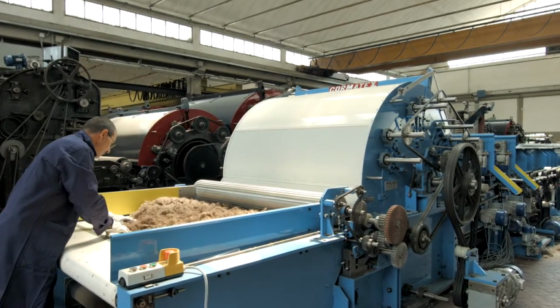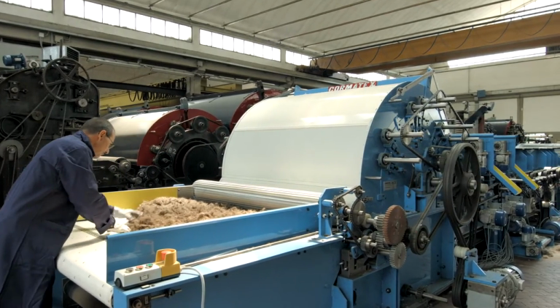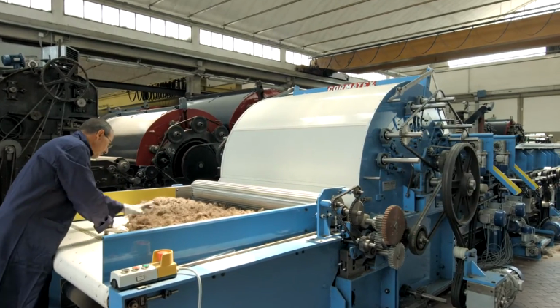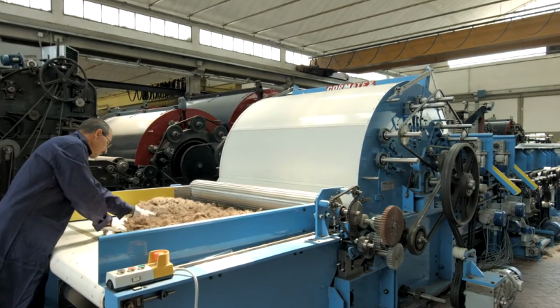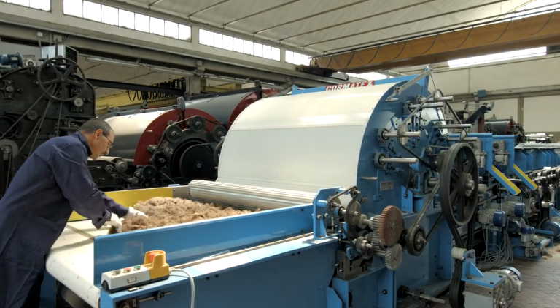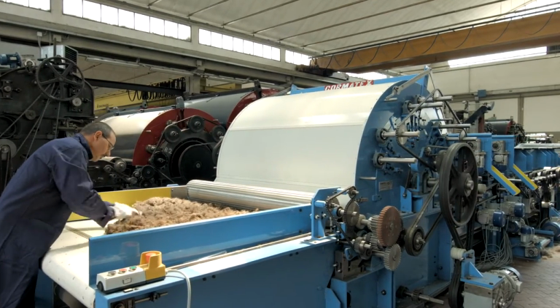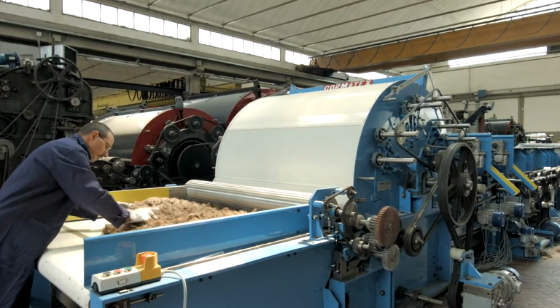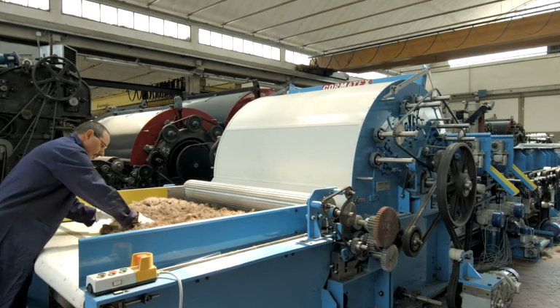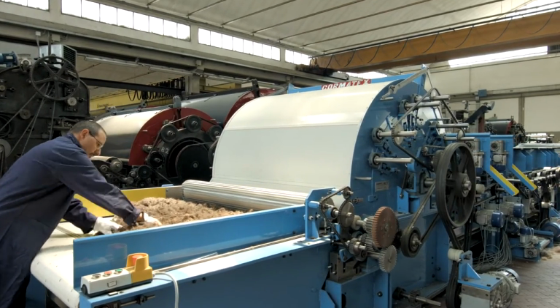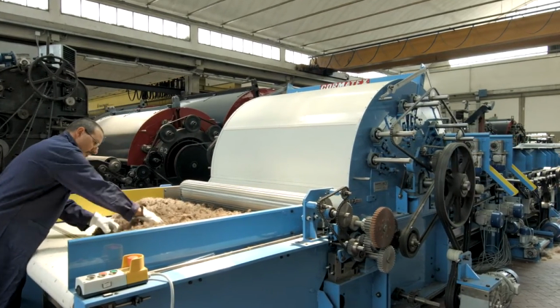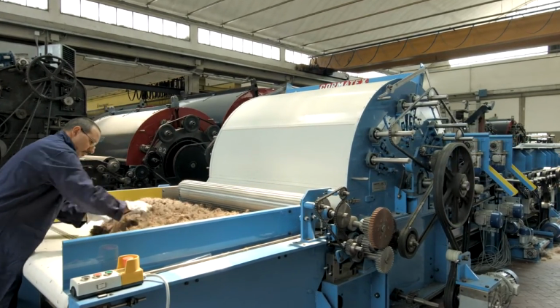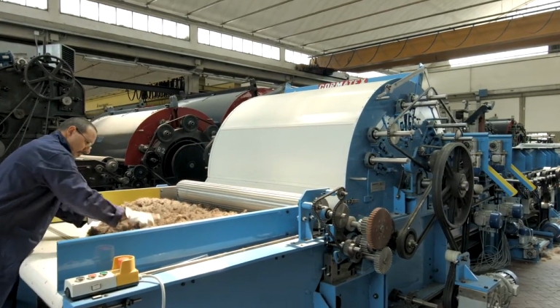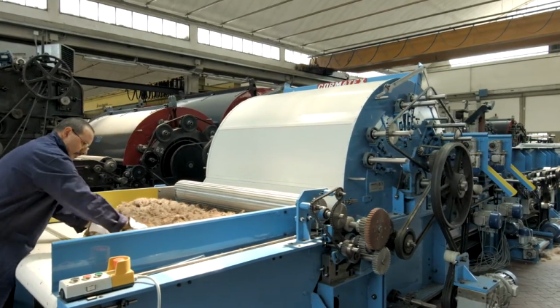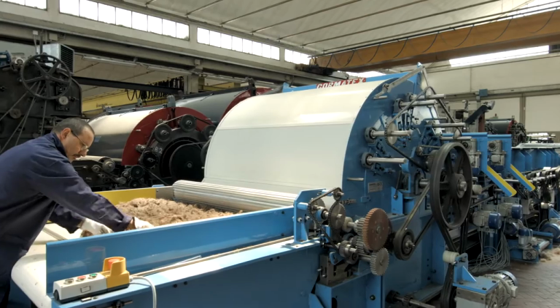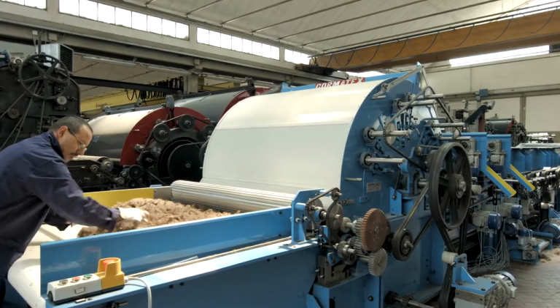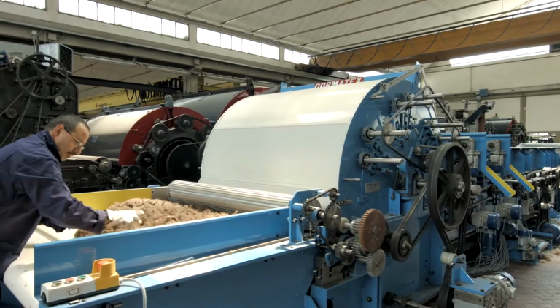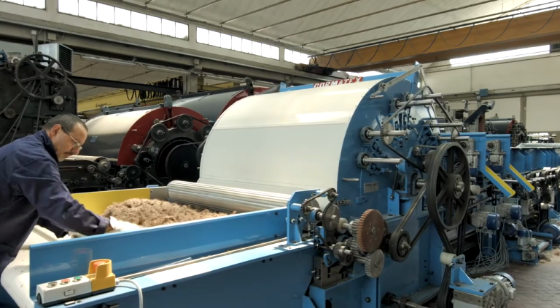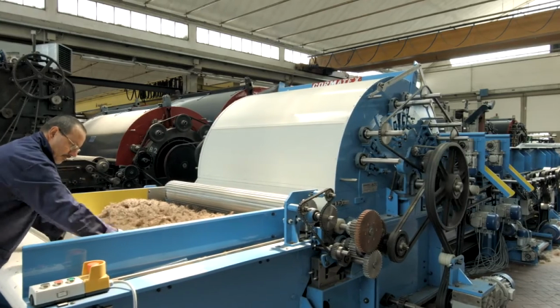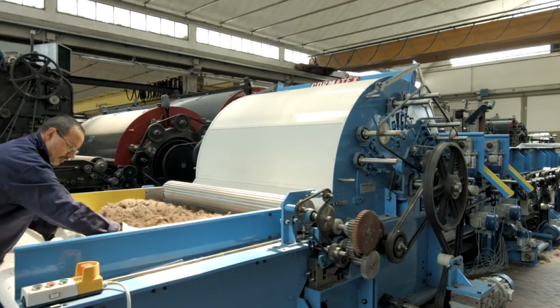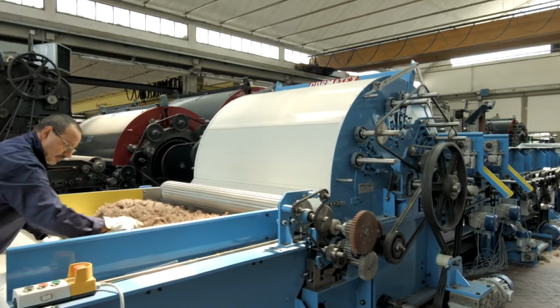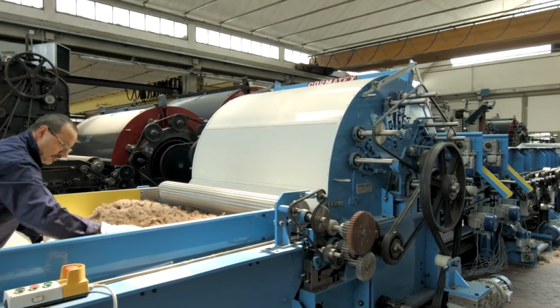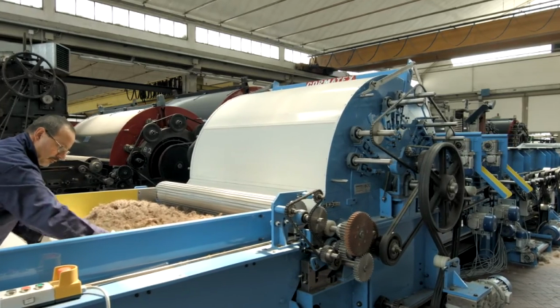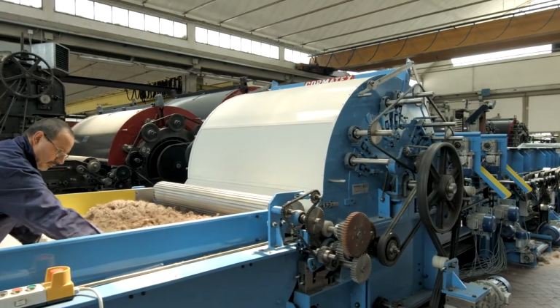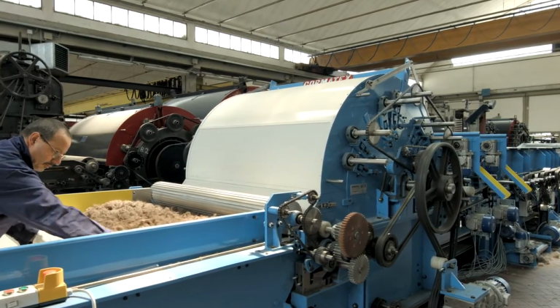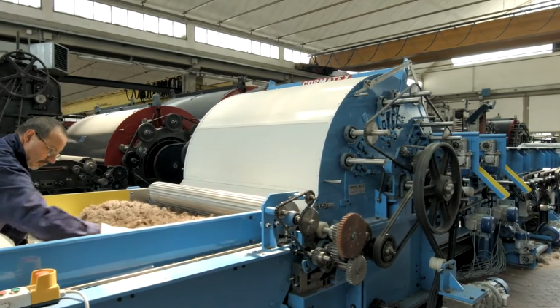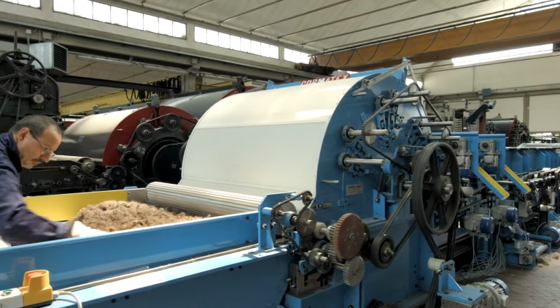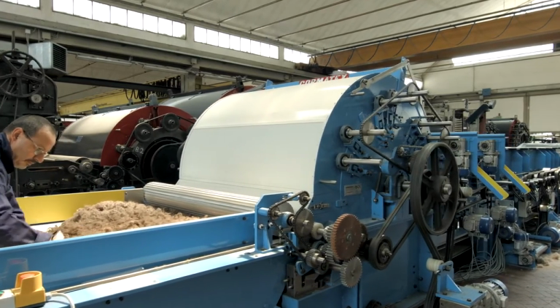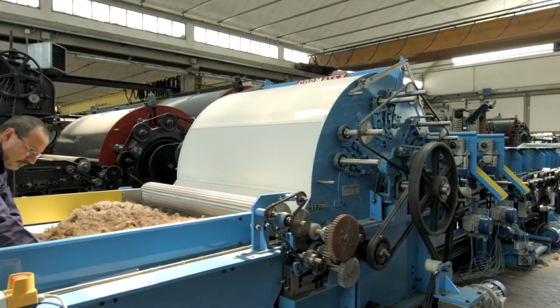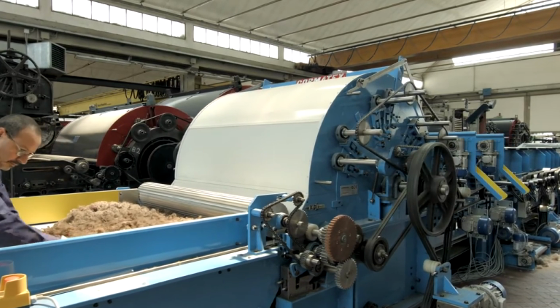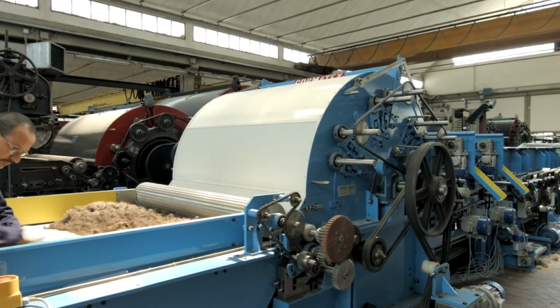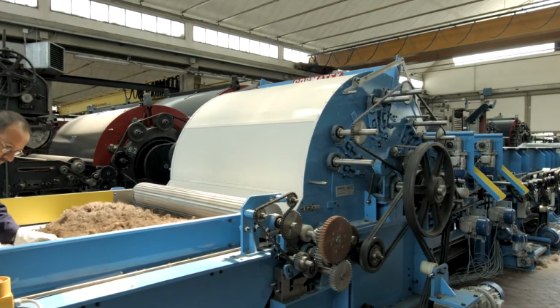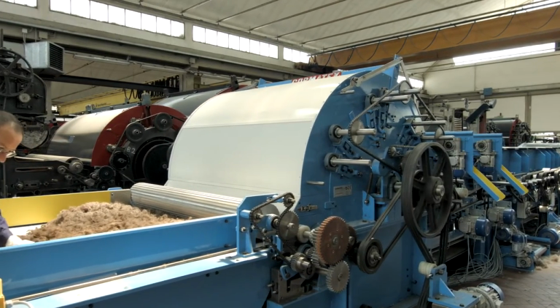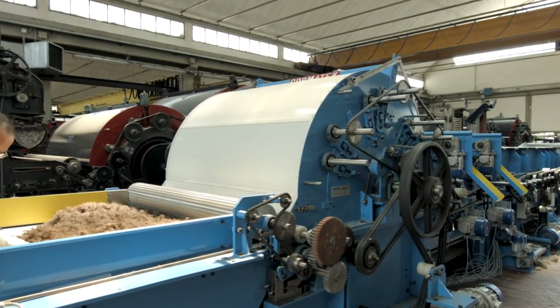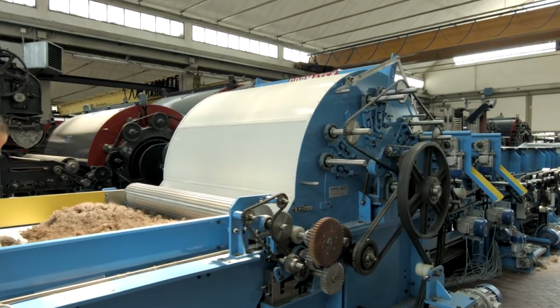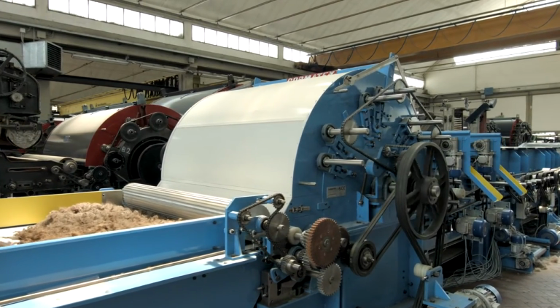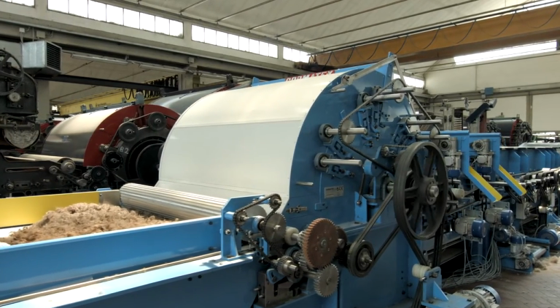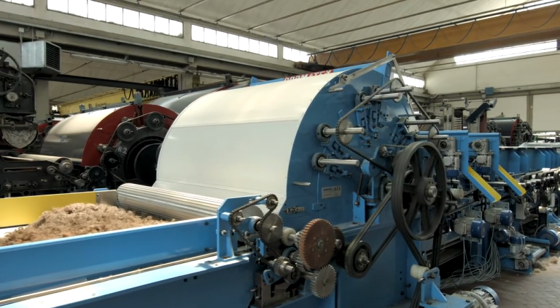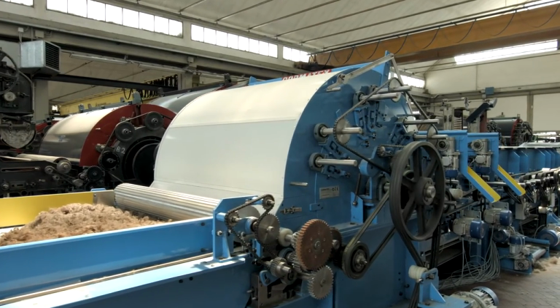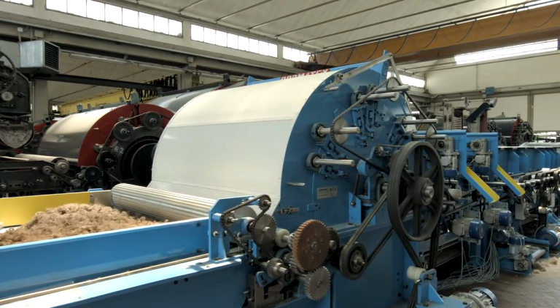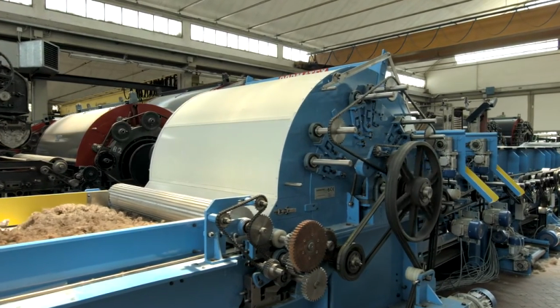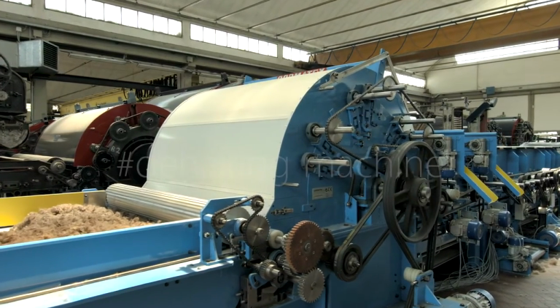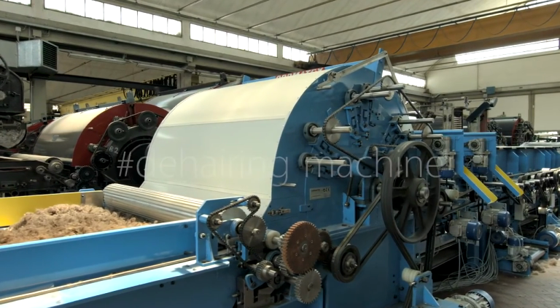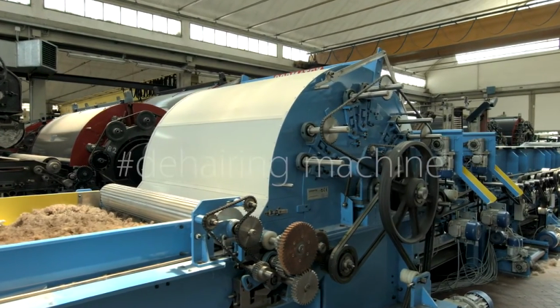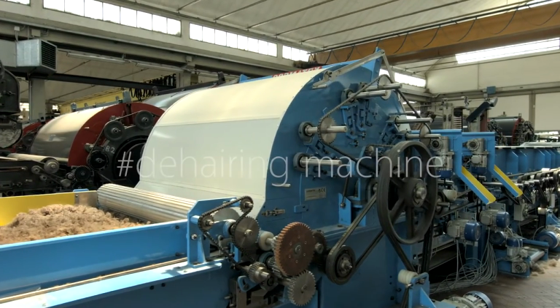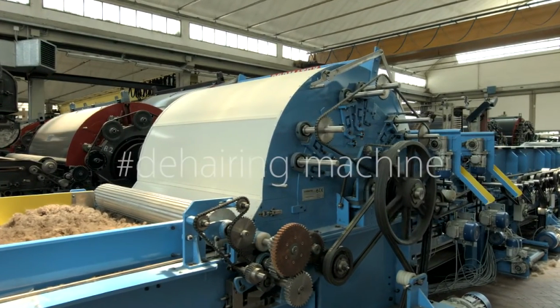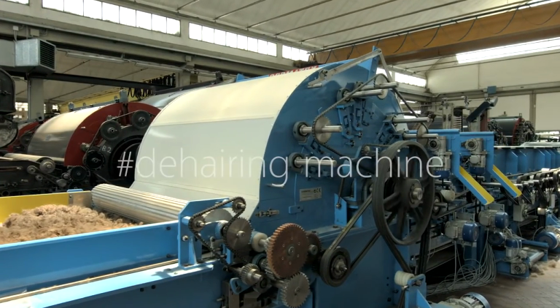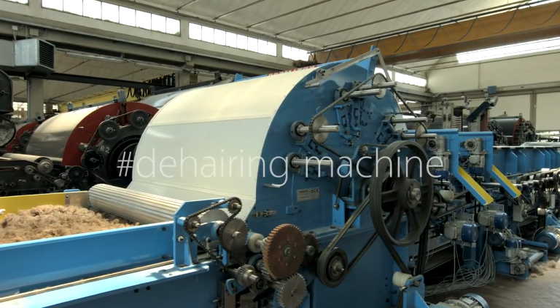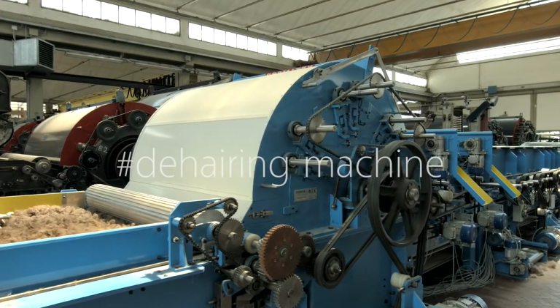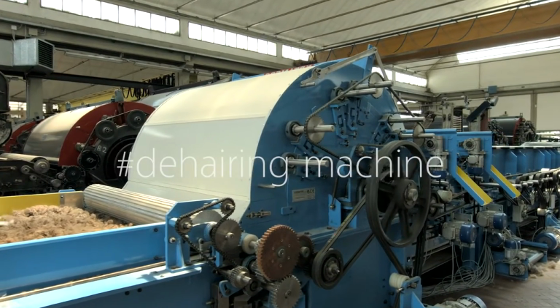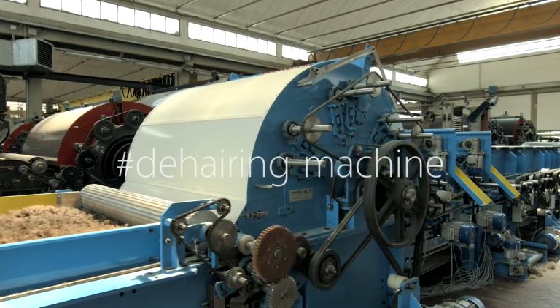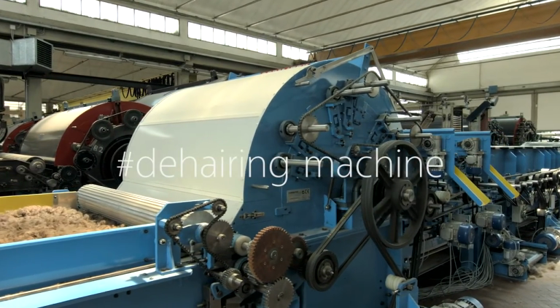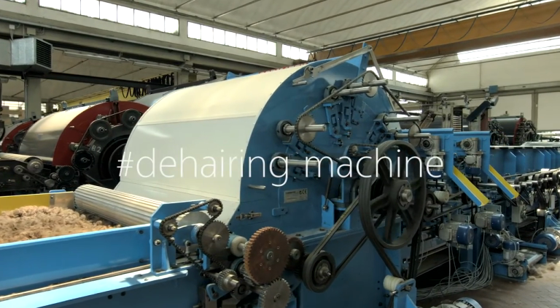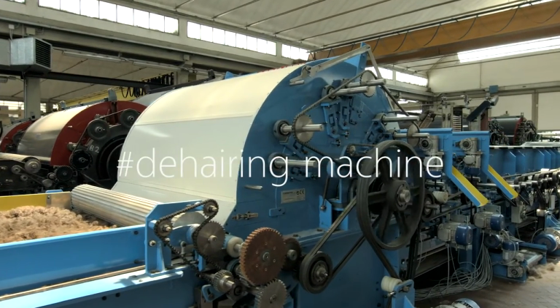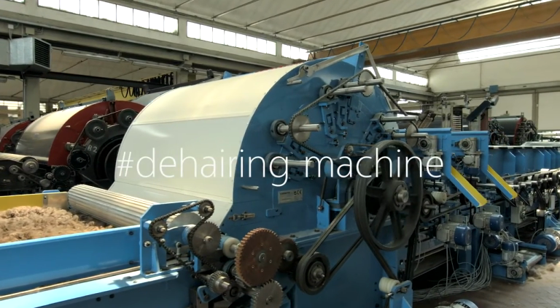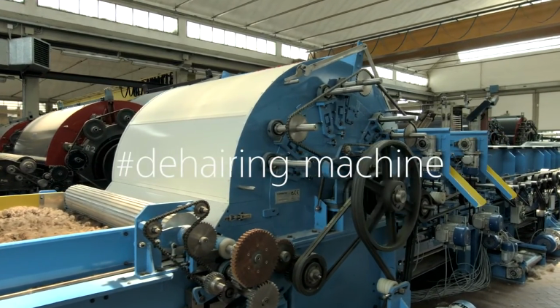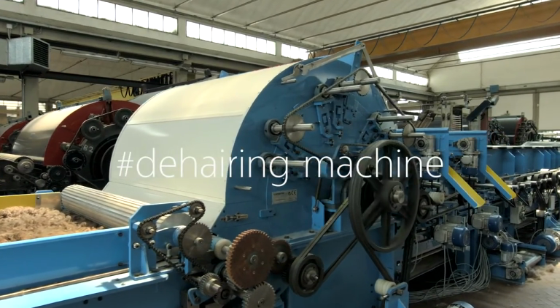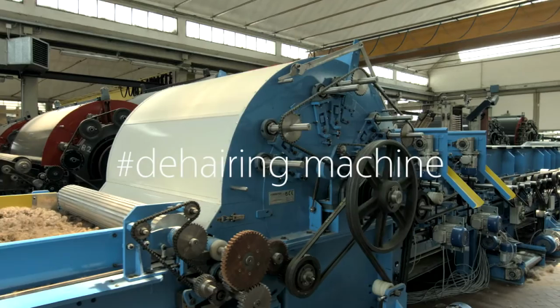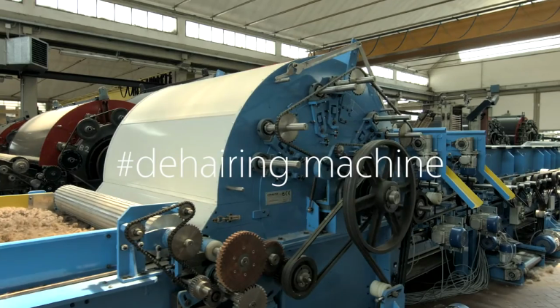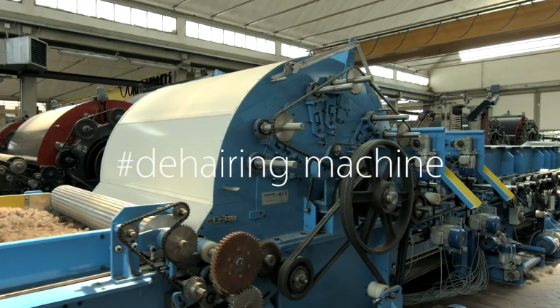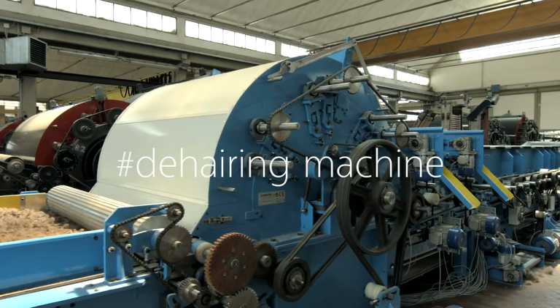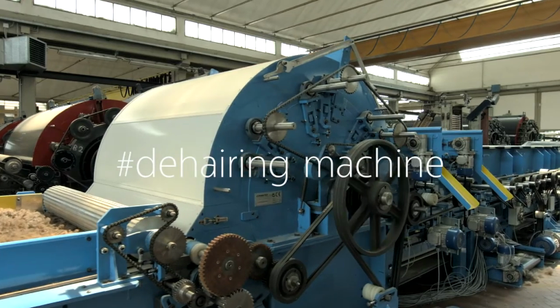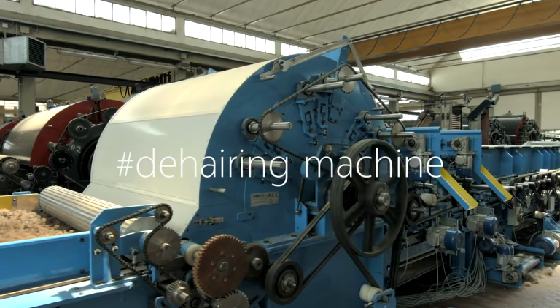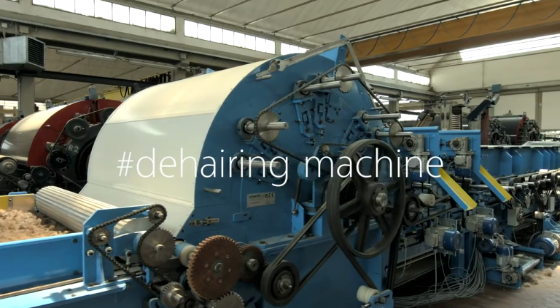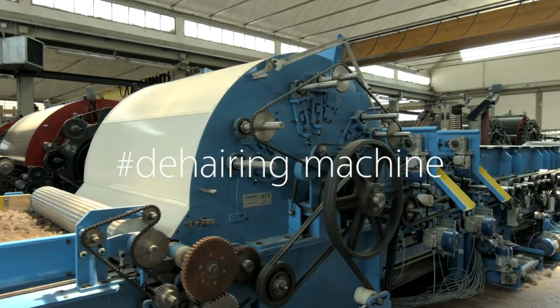The pure mechanical process is designed to be extremely gentle with the fiber by preserving its length and original quality.